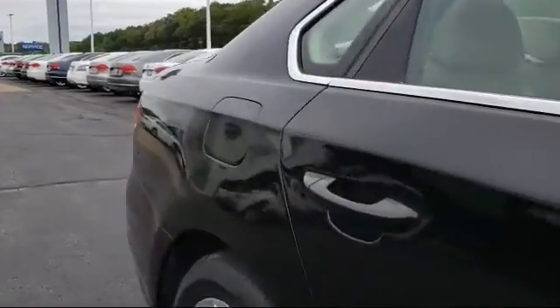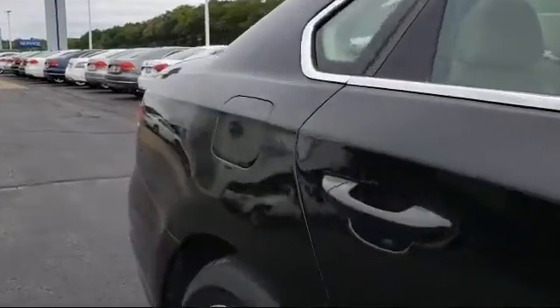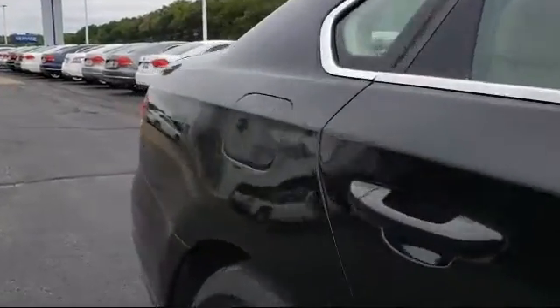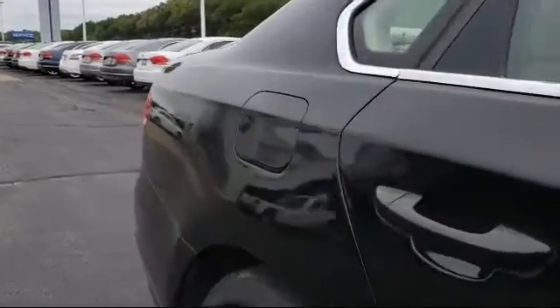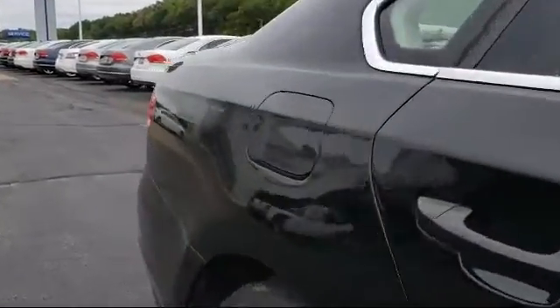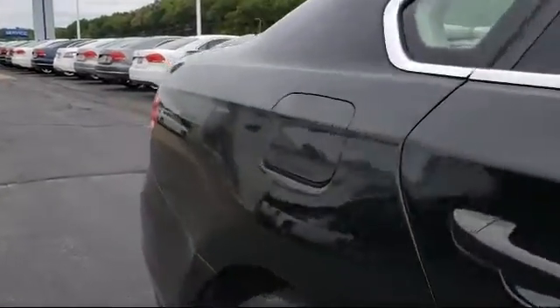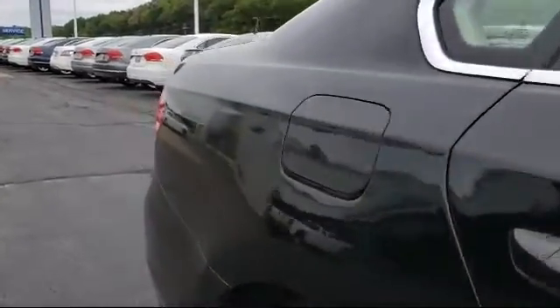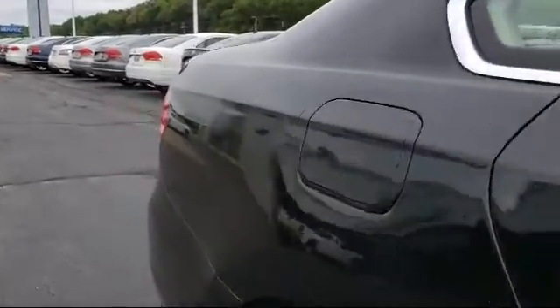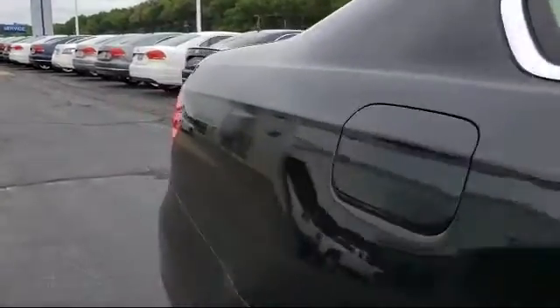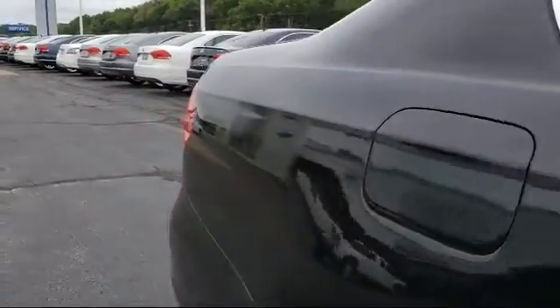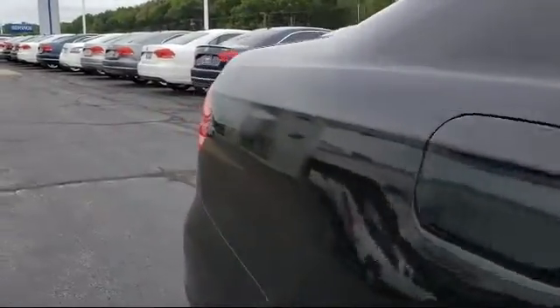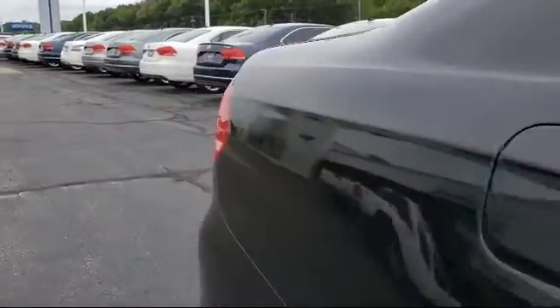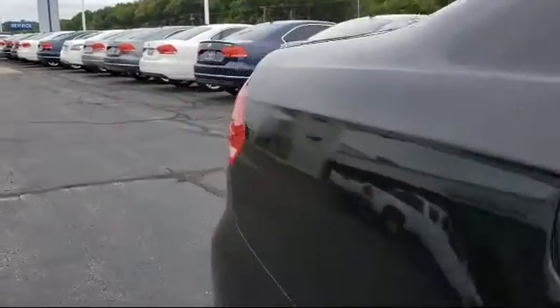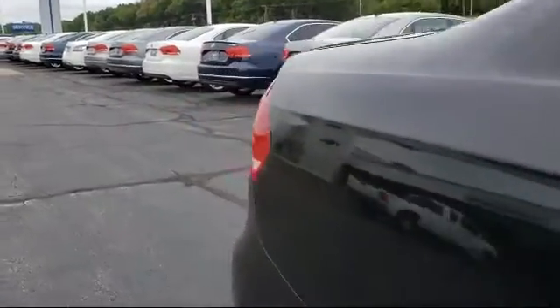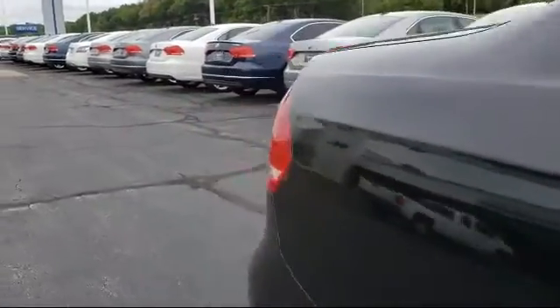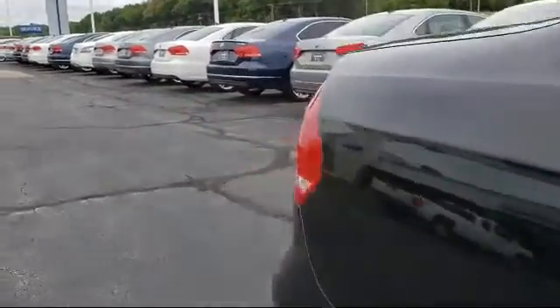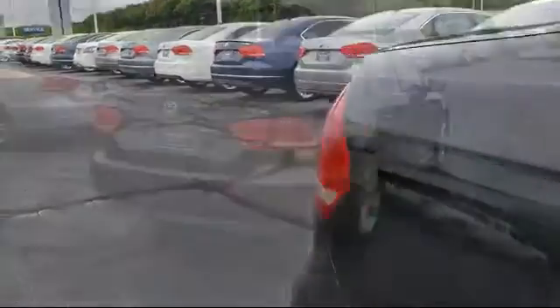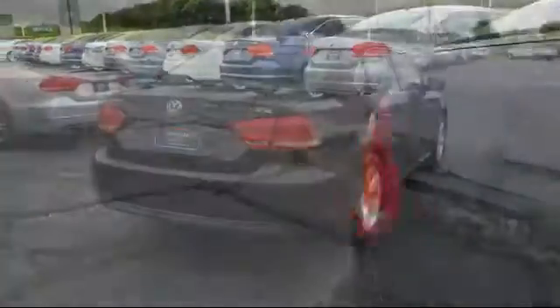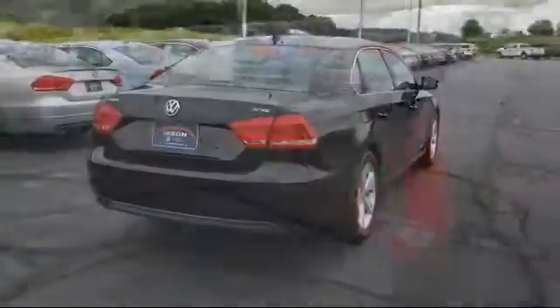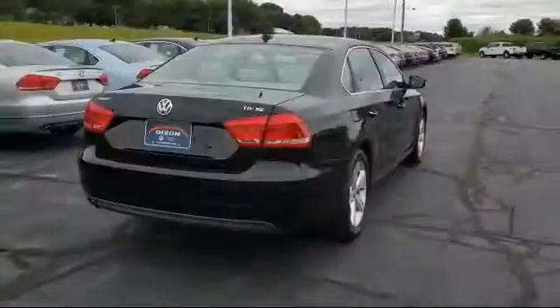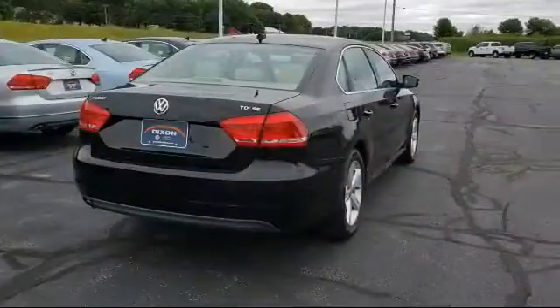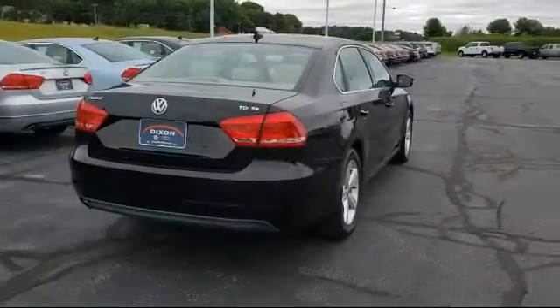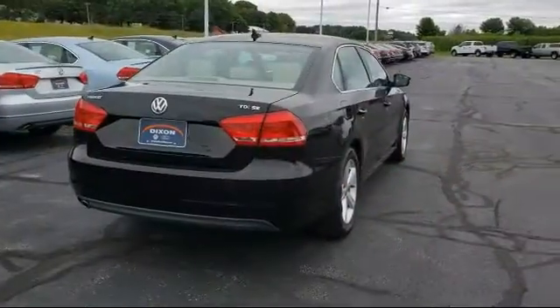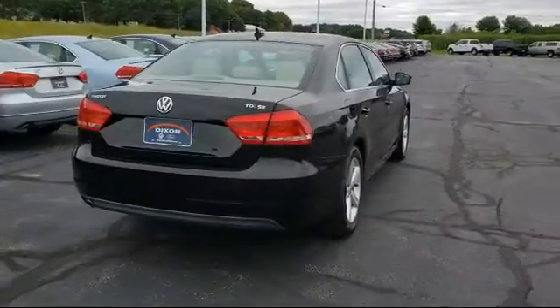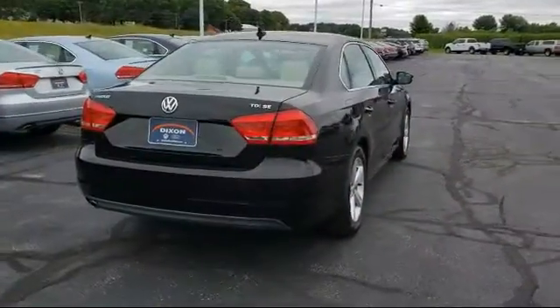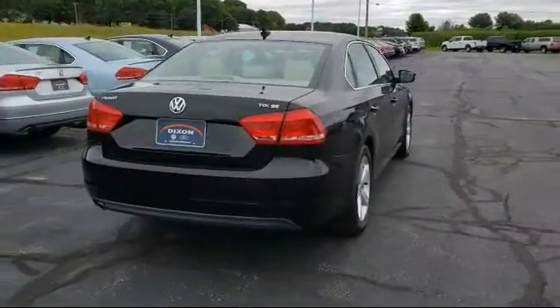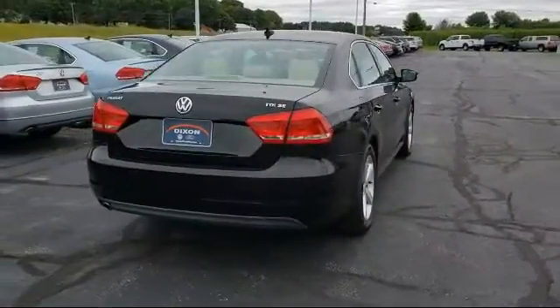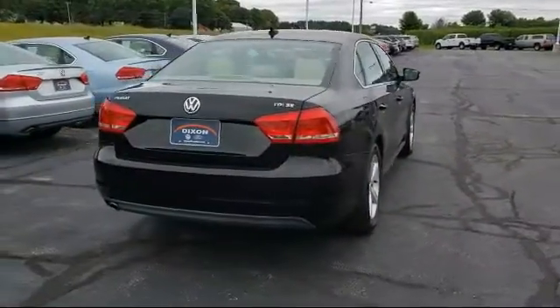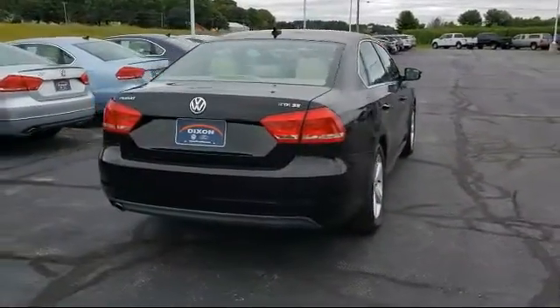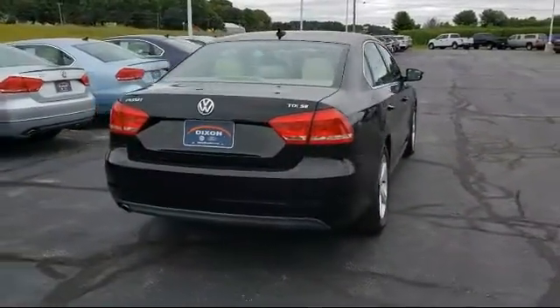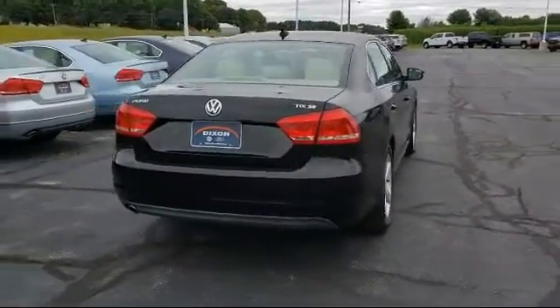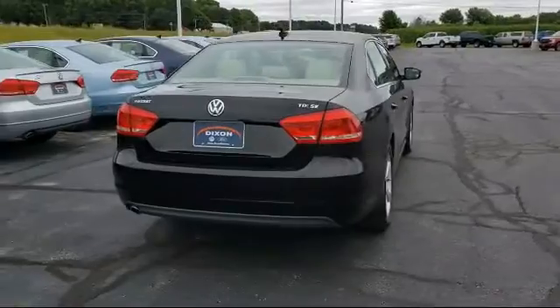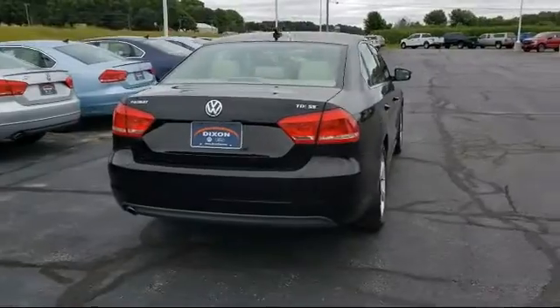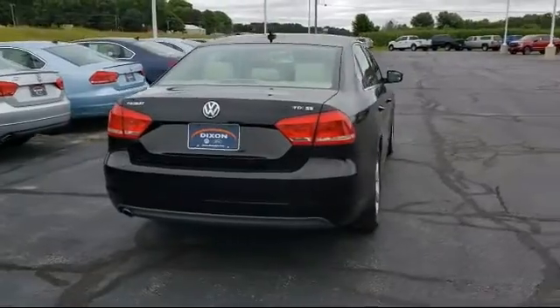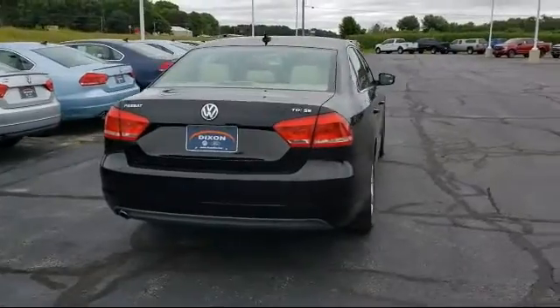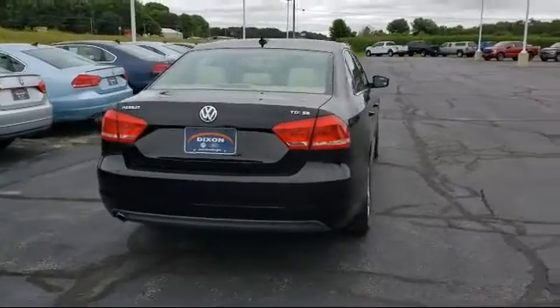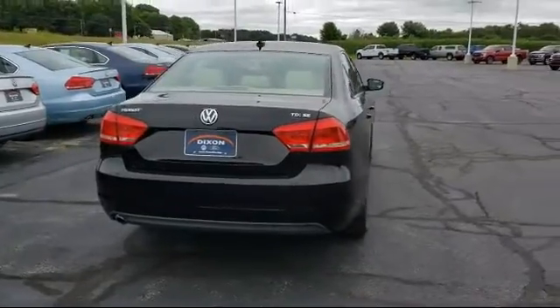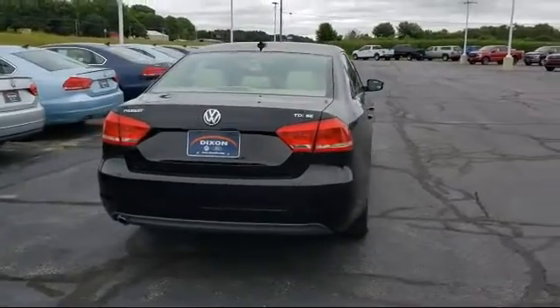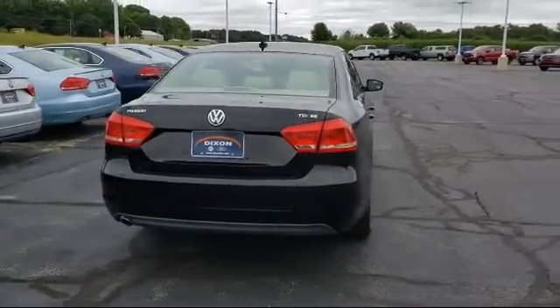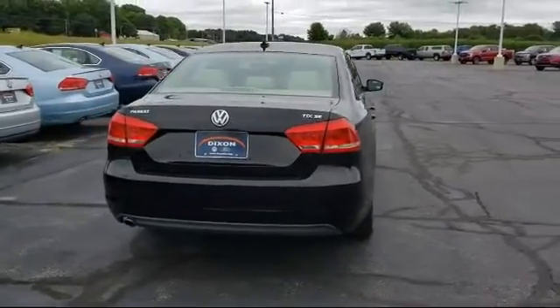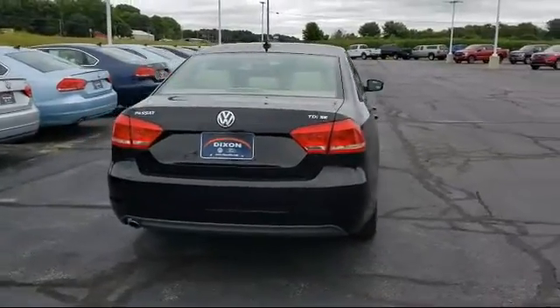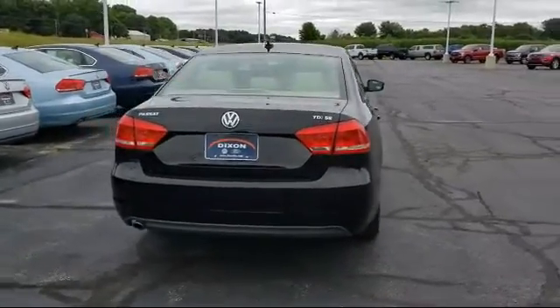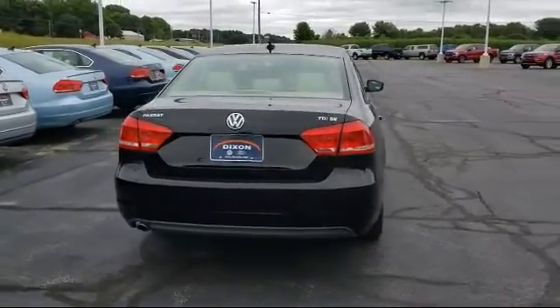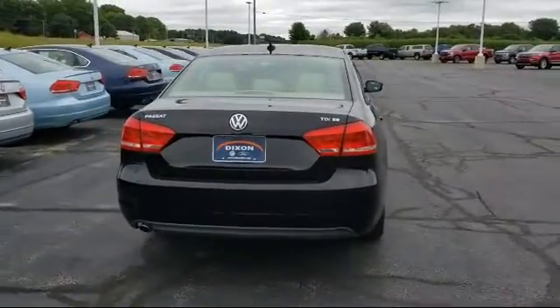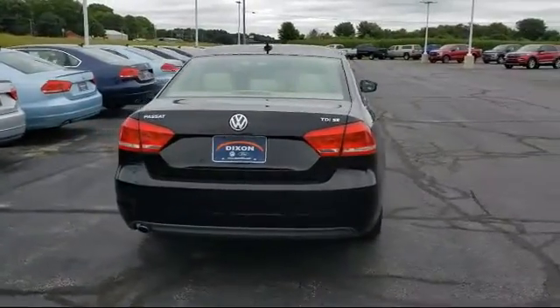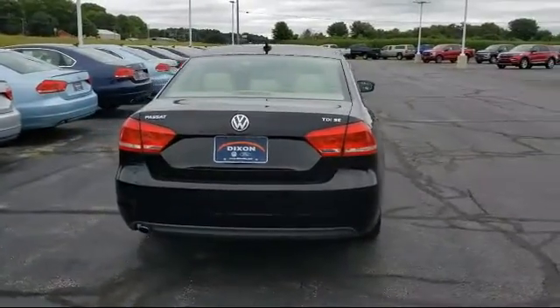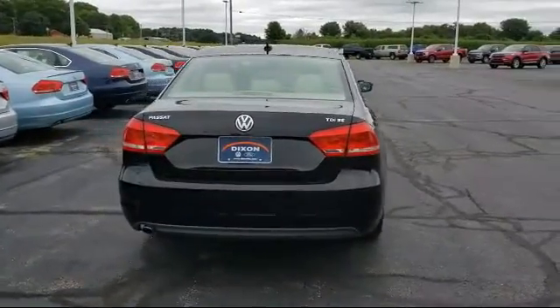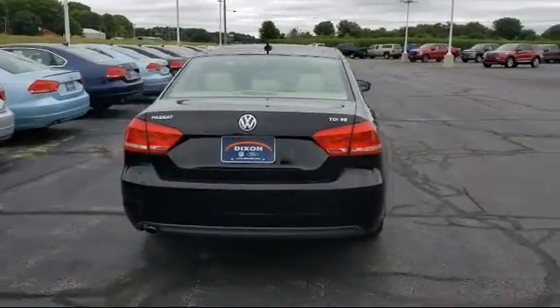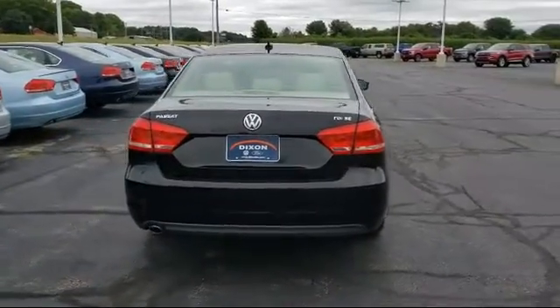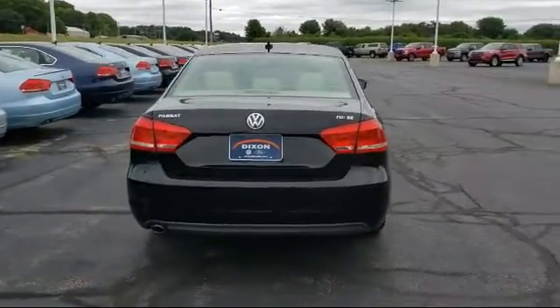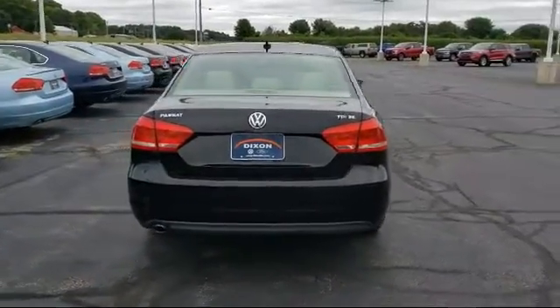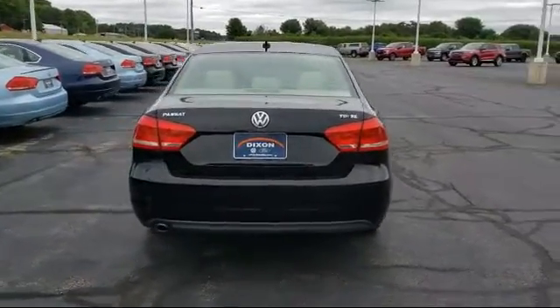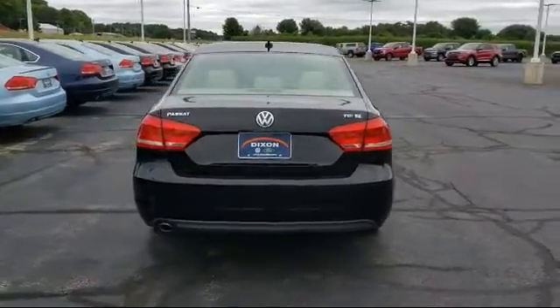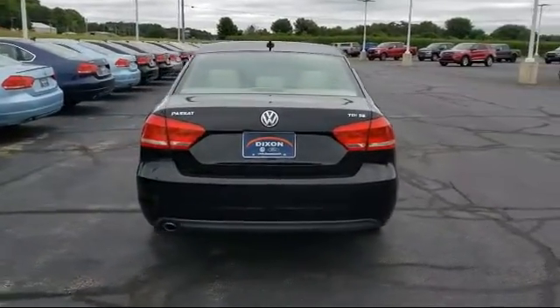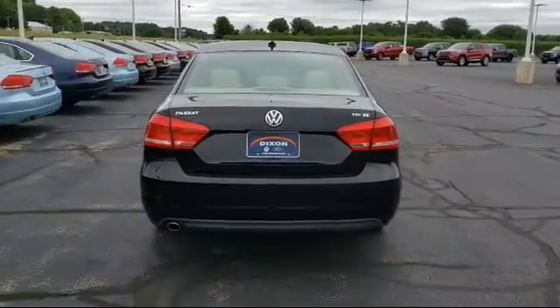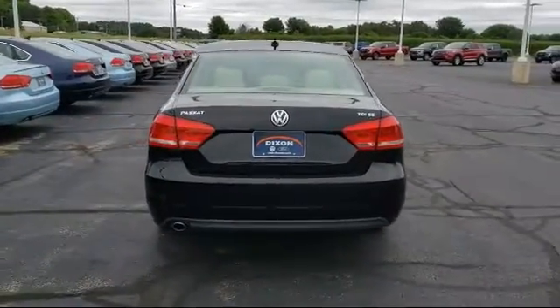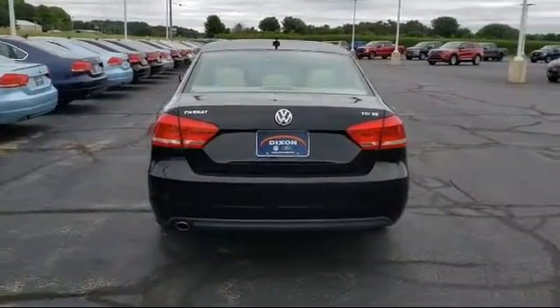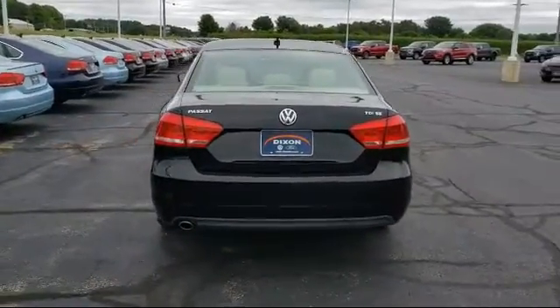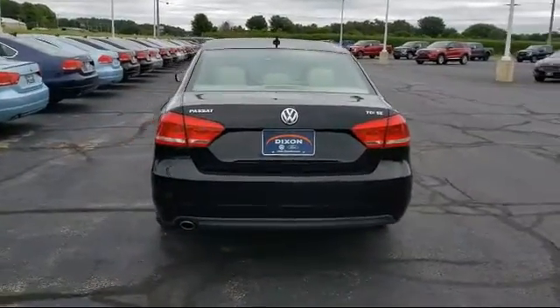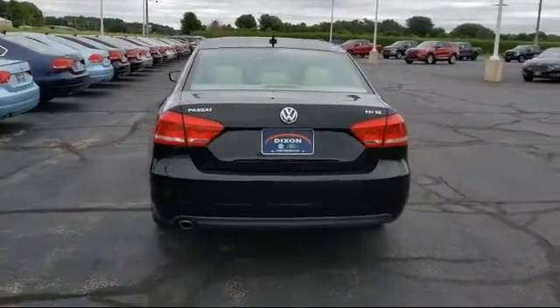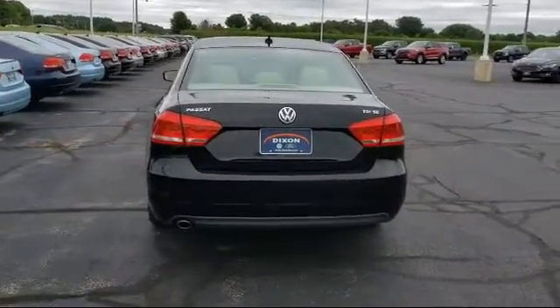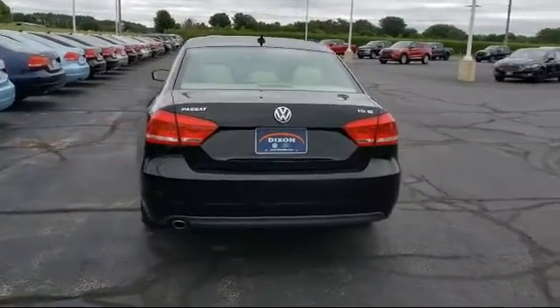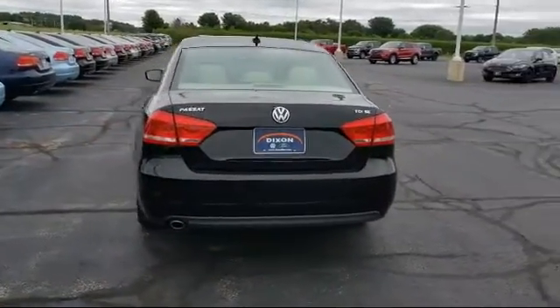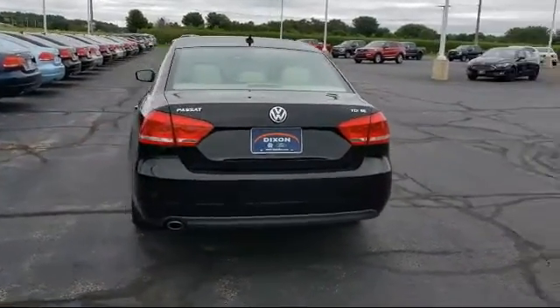Leather Wrapped Steering Wheel, Heated Front Seats, Air Conditioning, 8-Speaker Audio System, and has less than 70,000 miles on the odometer.